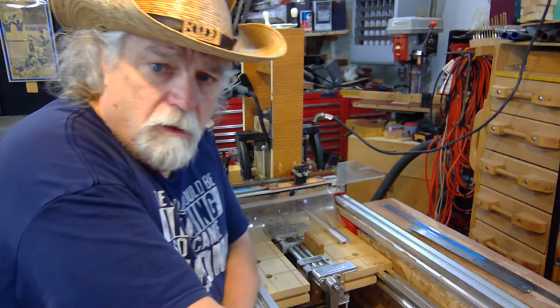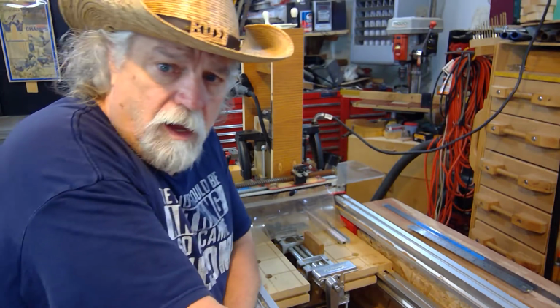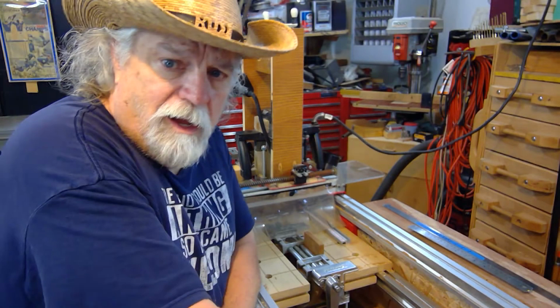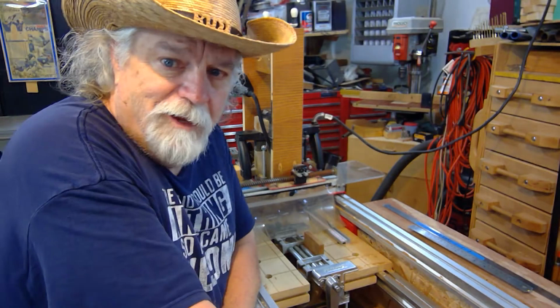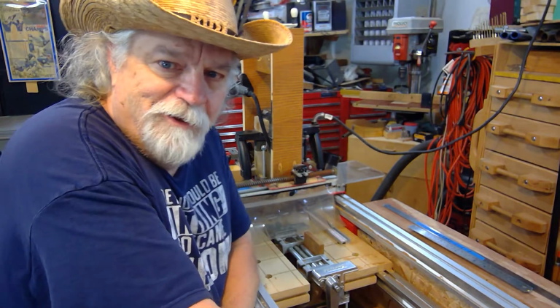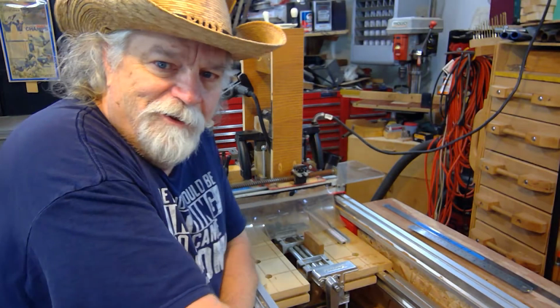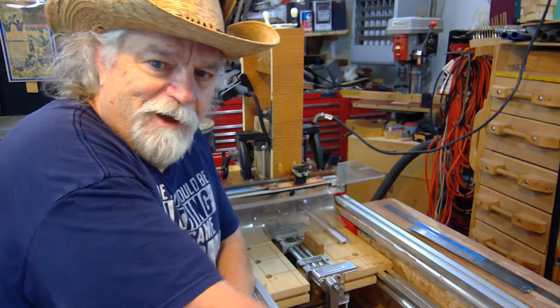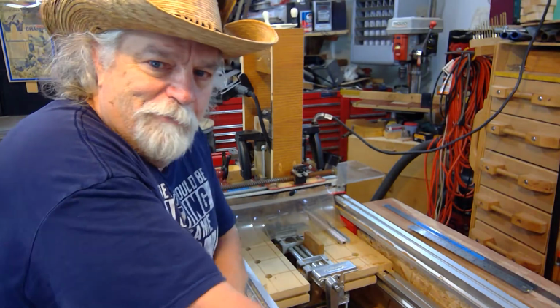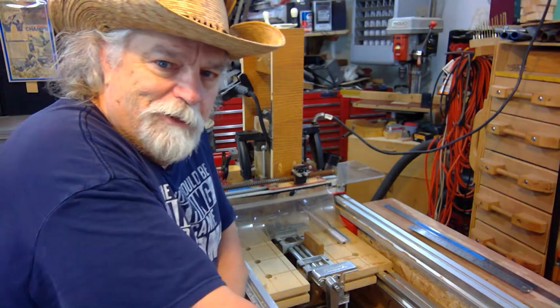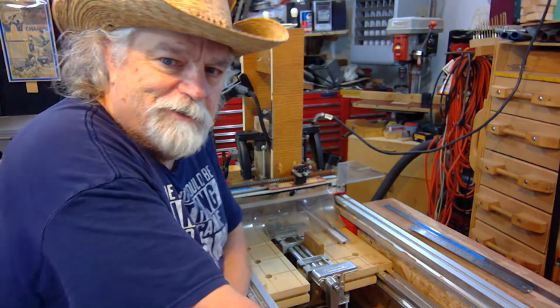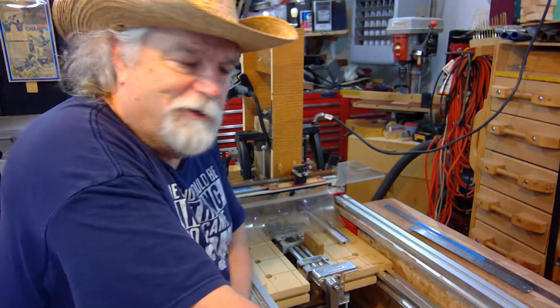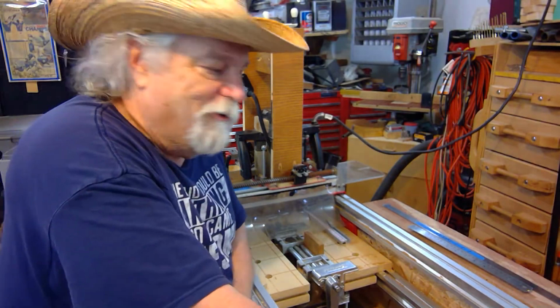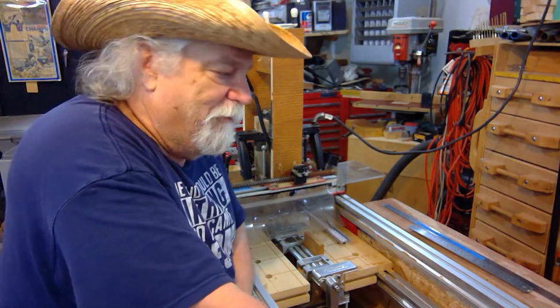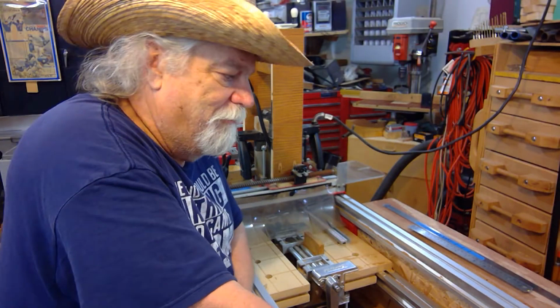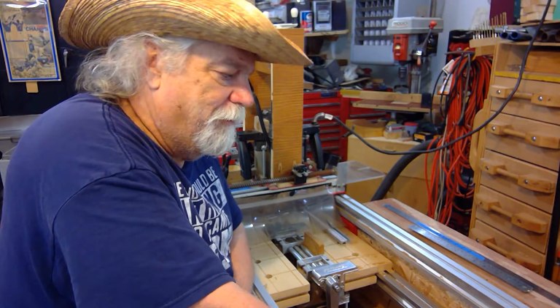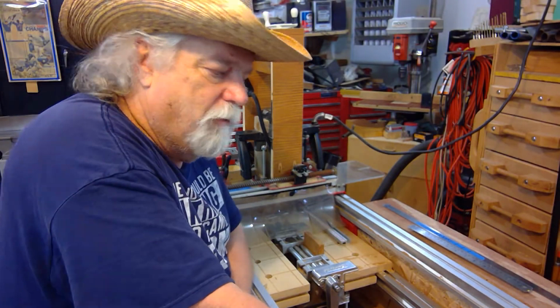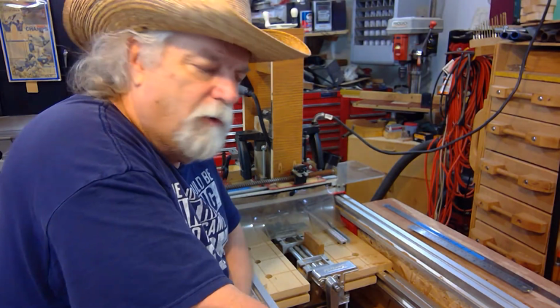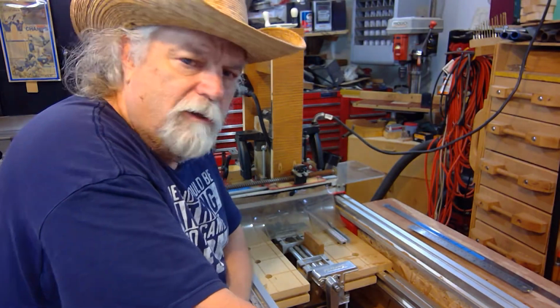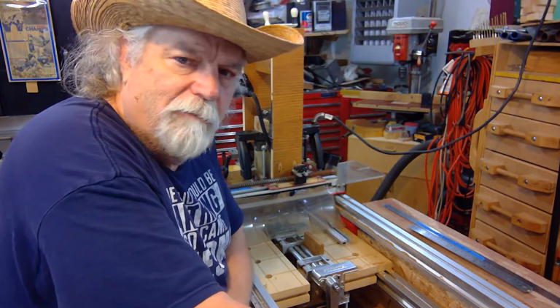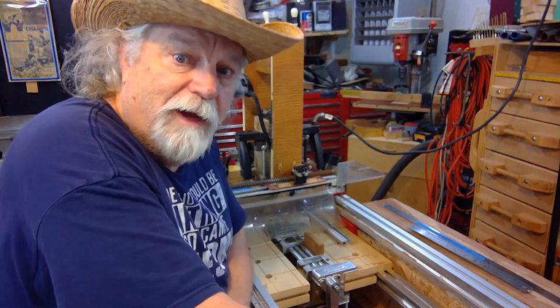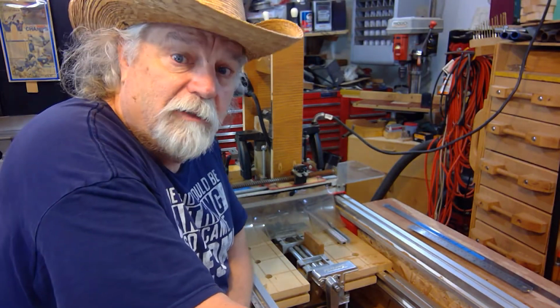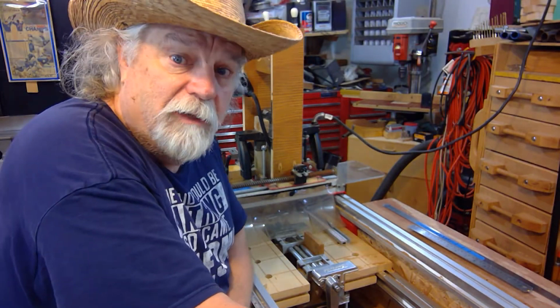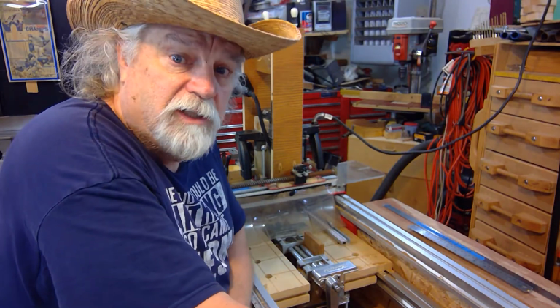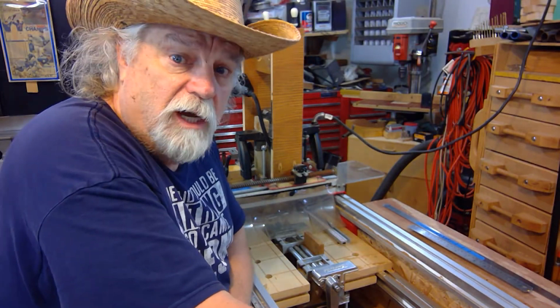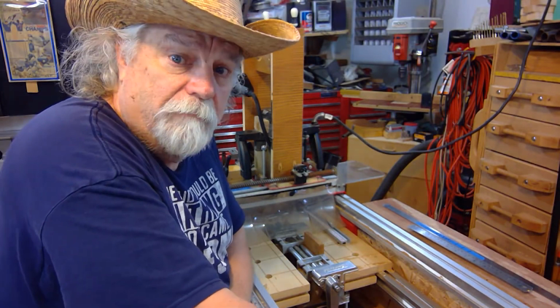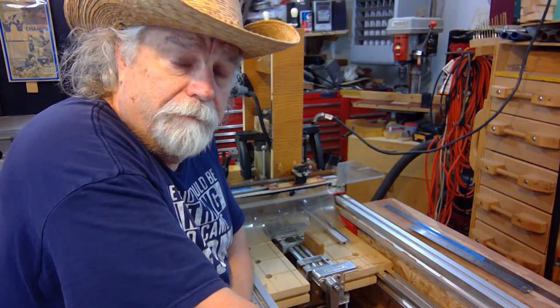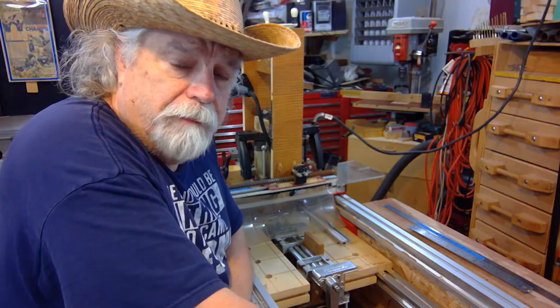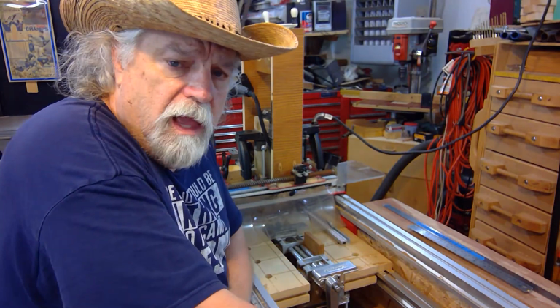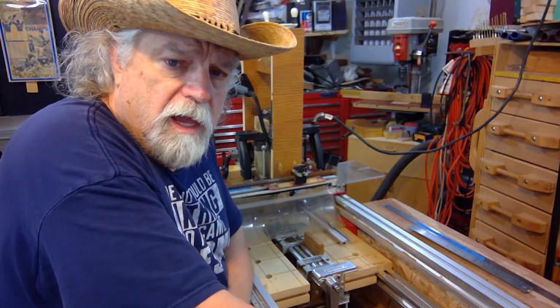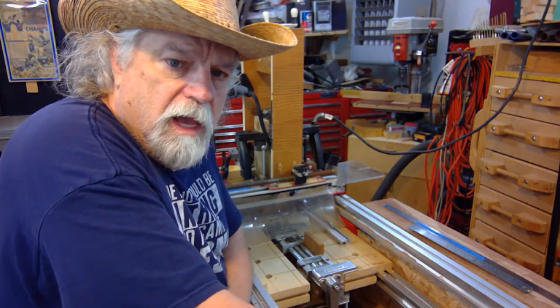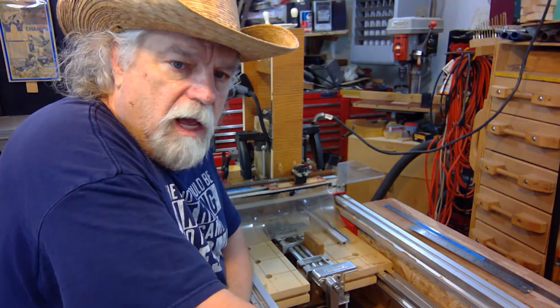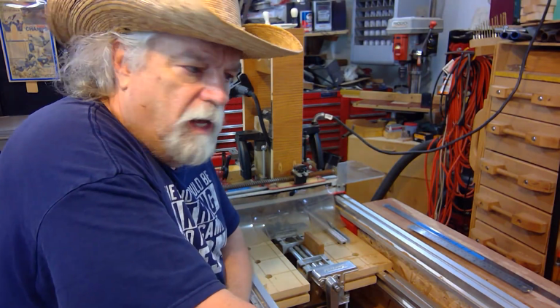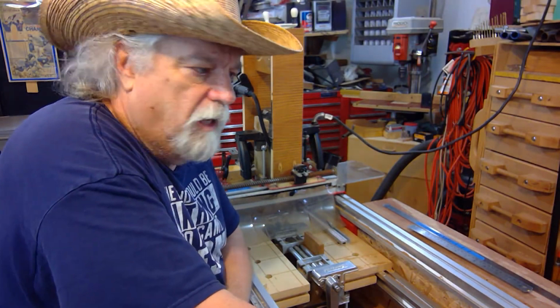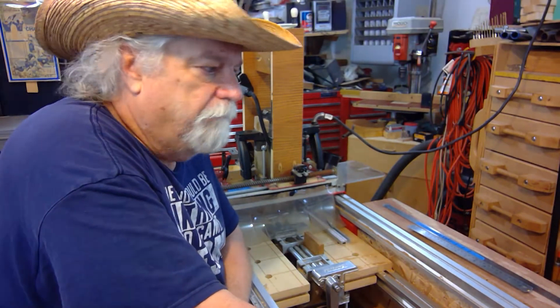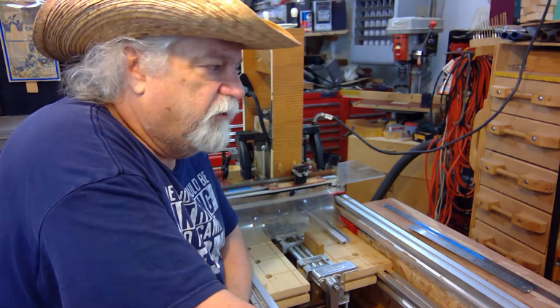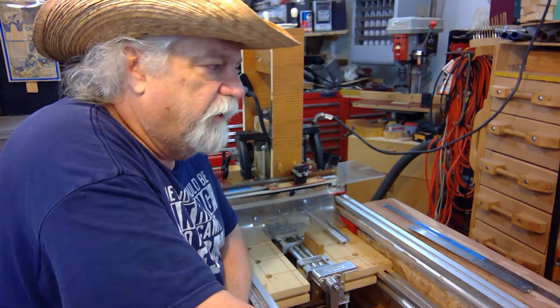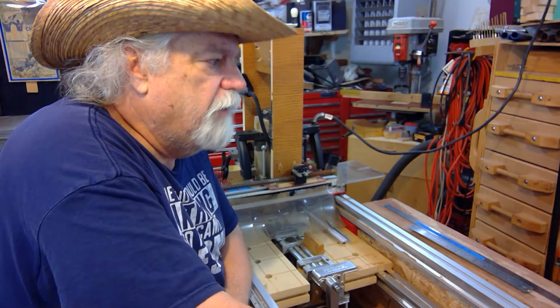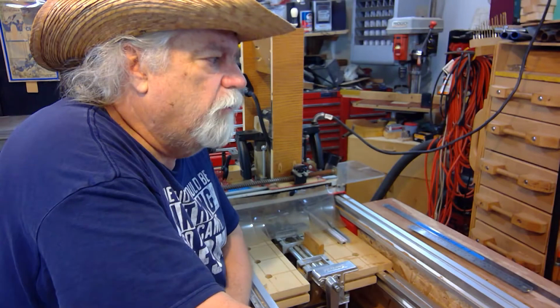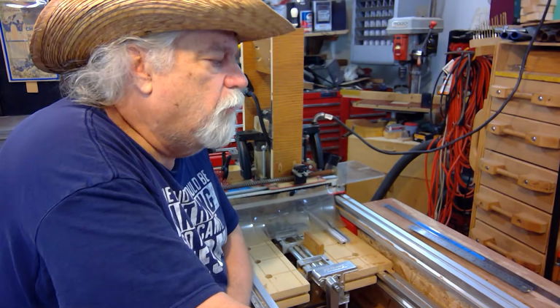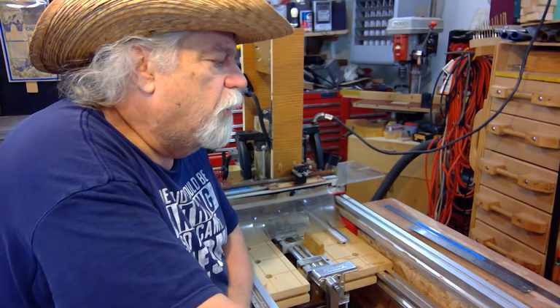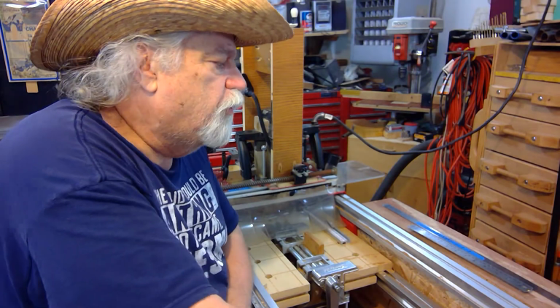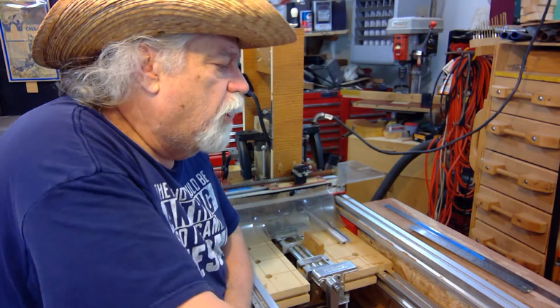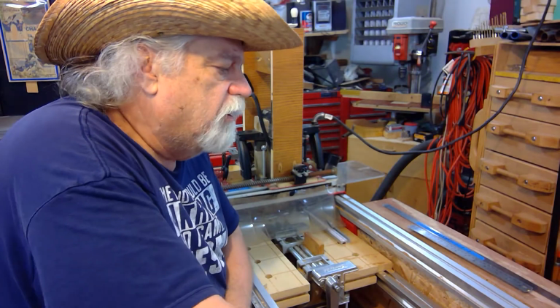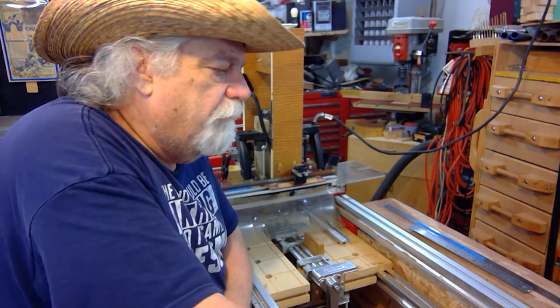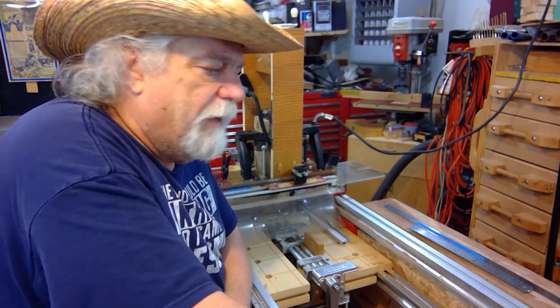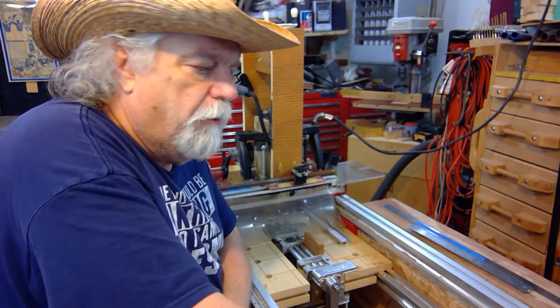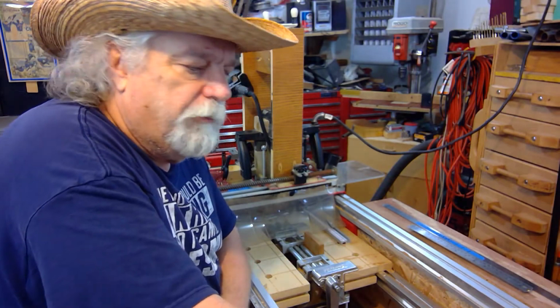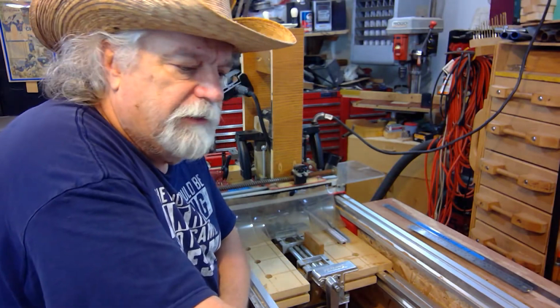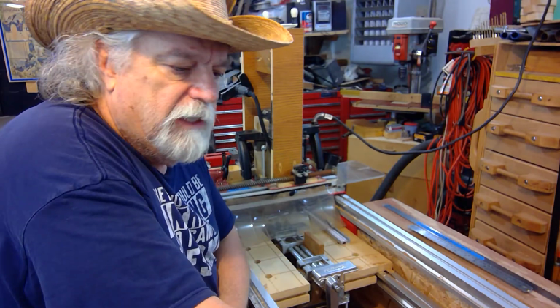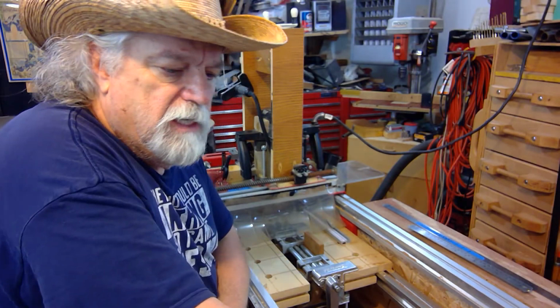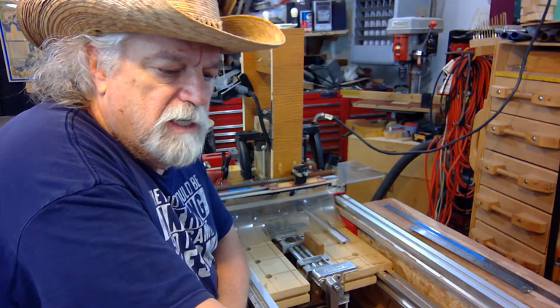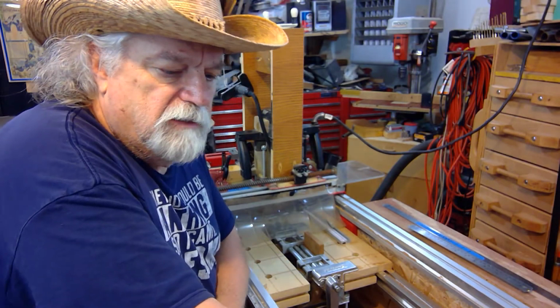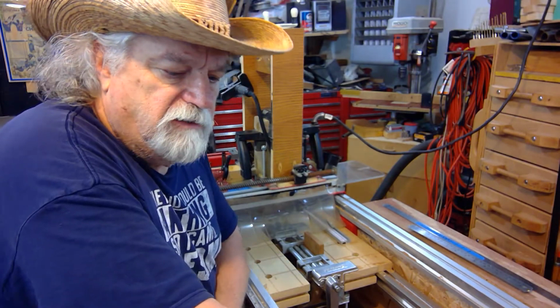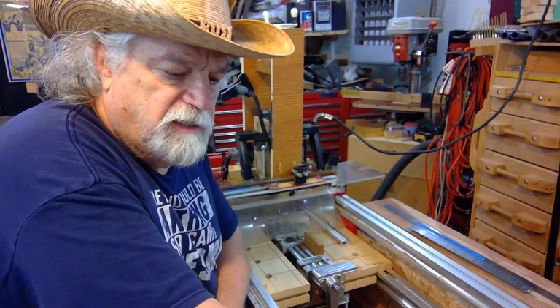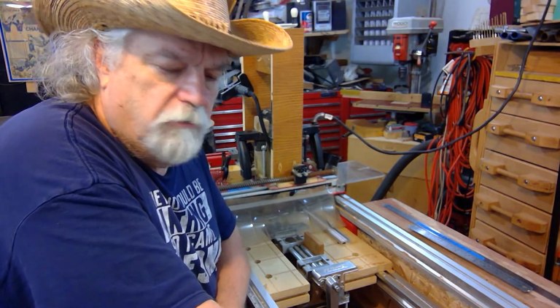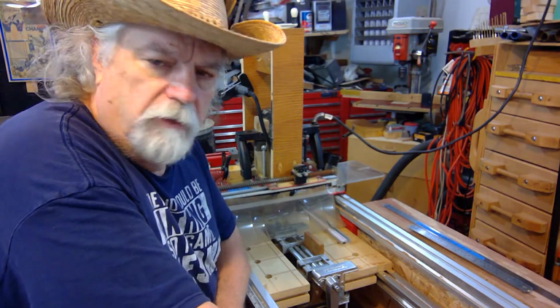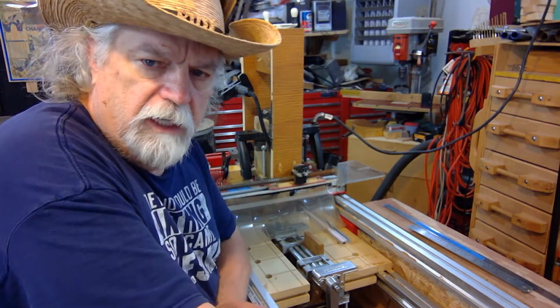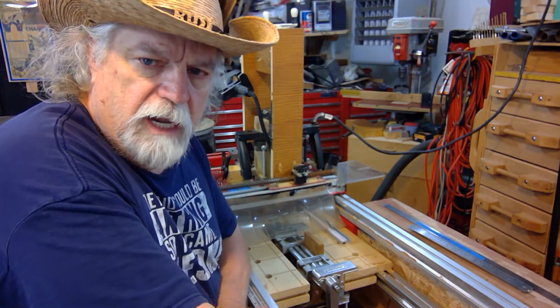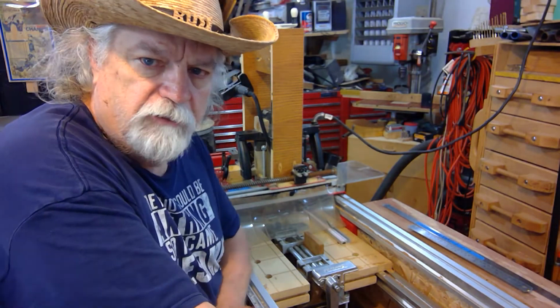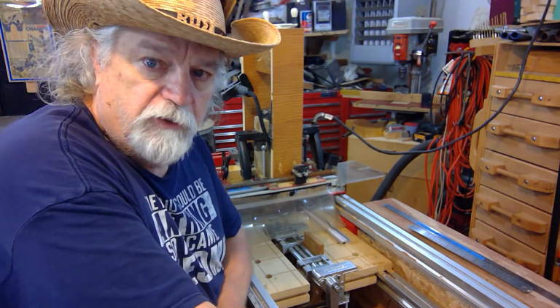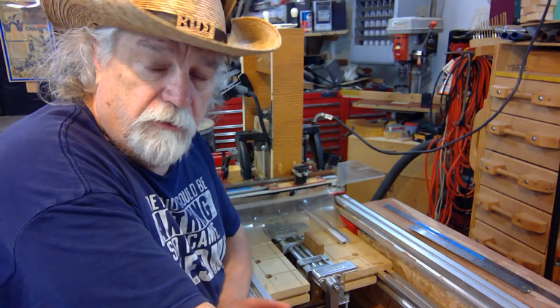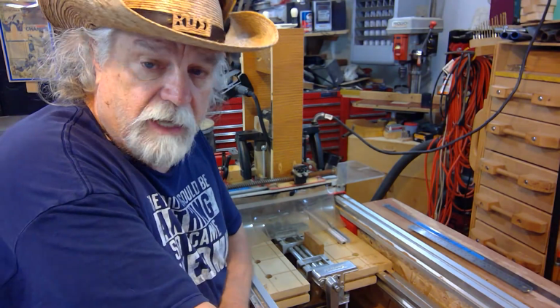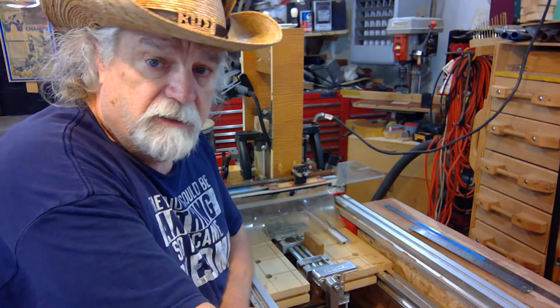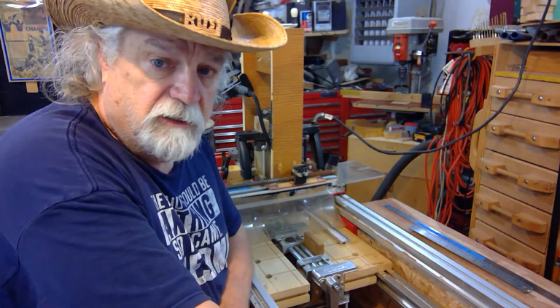Hi, hey, Russ here. Welcome back to my shop. Today we want to talk about zeroing out your axis.